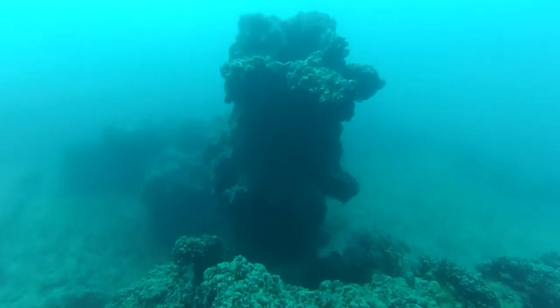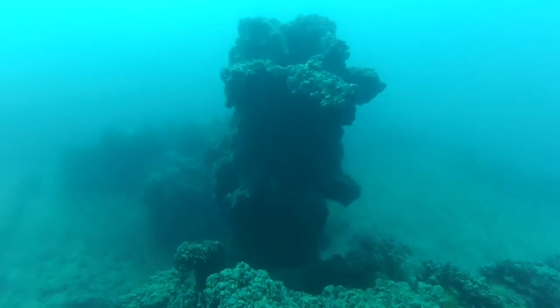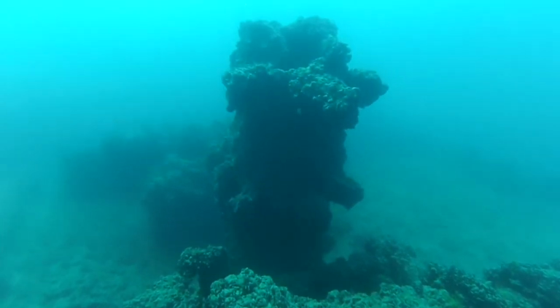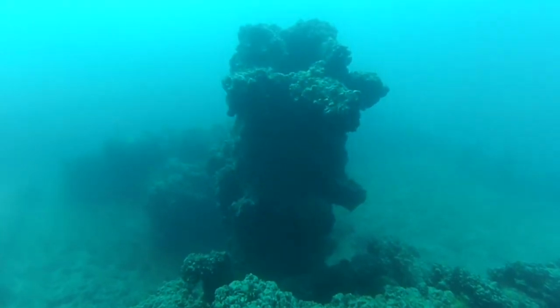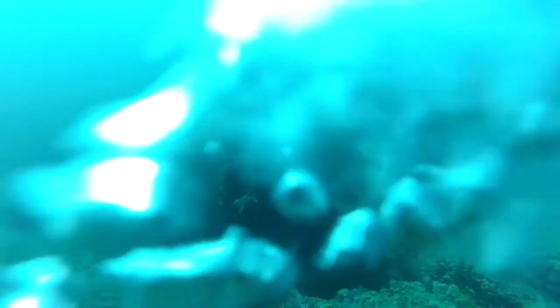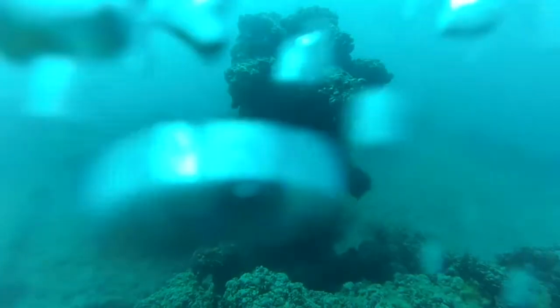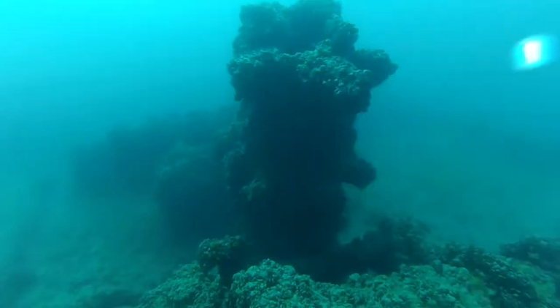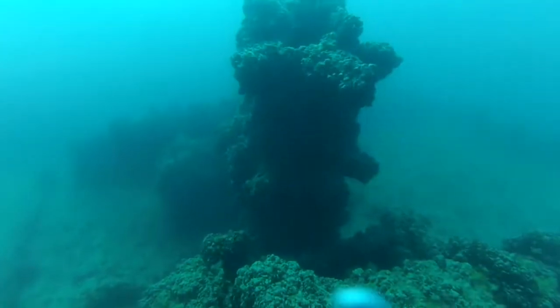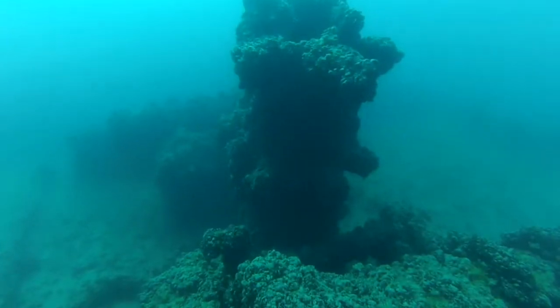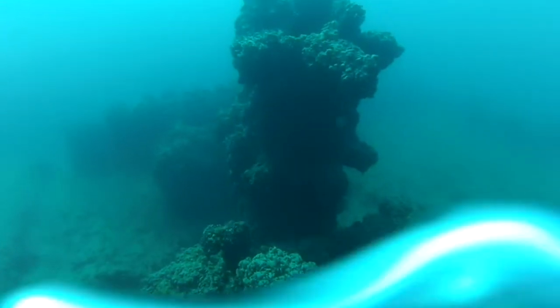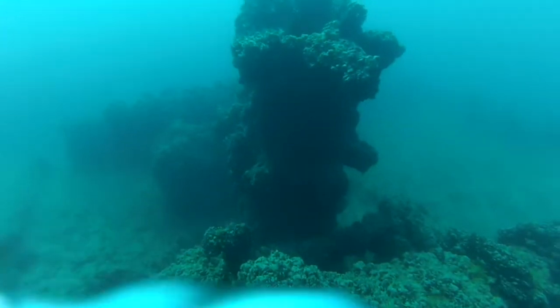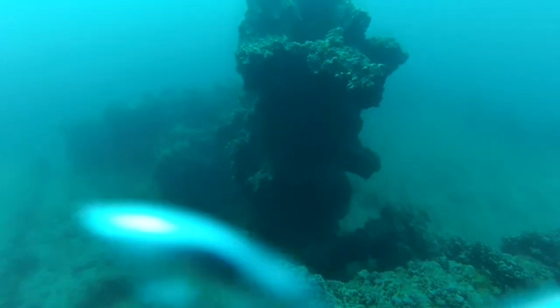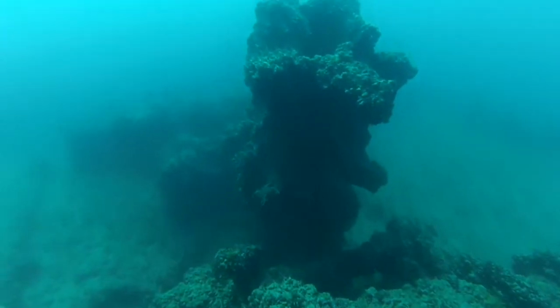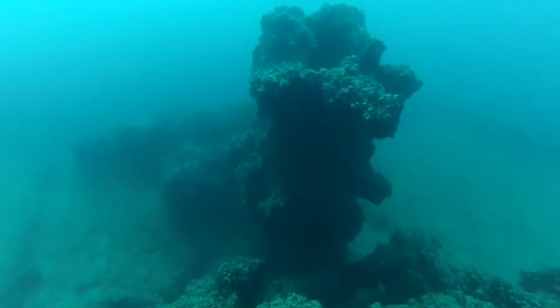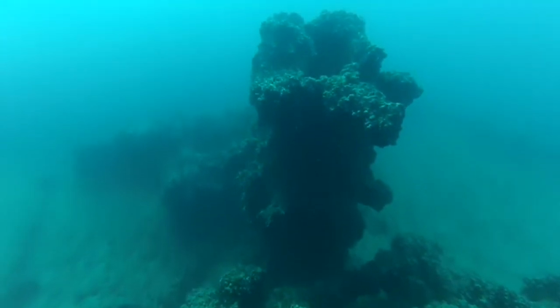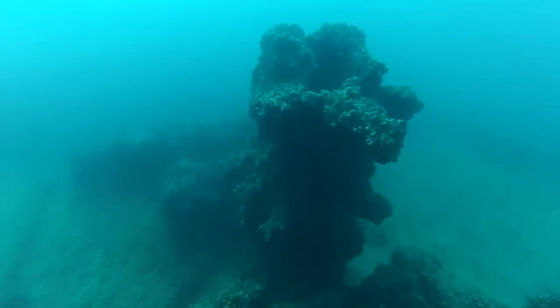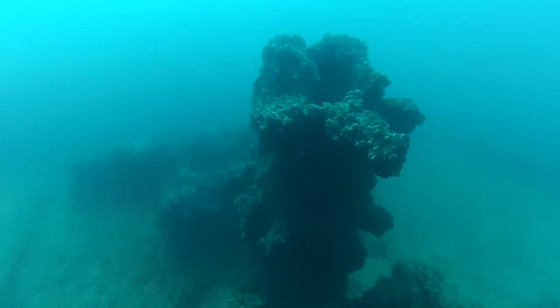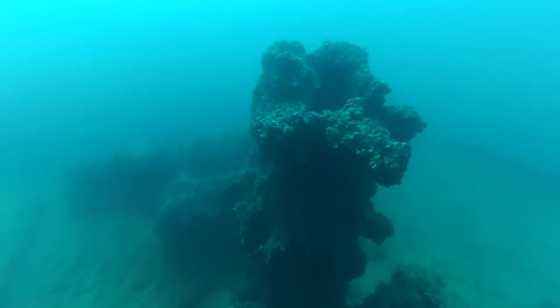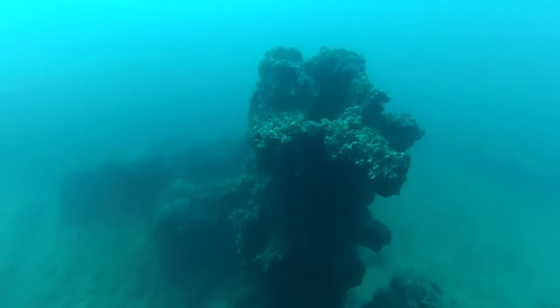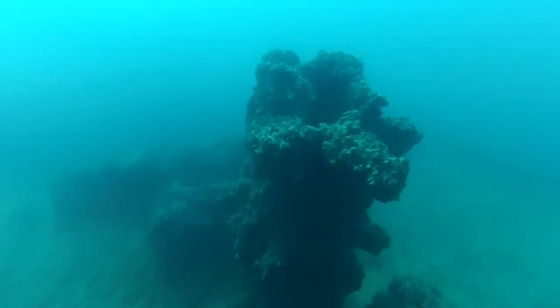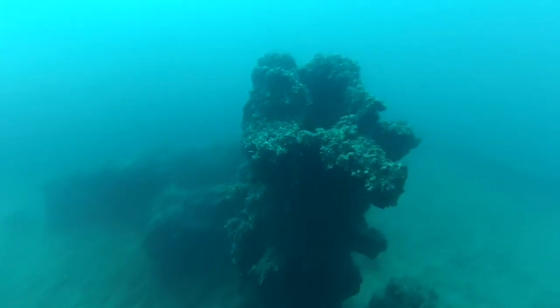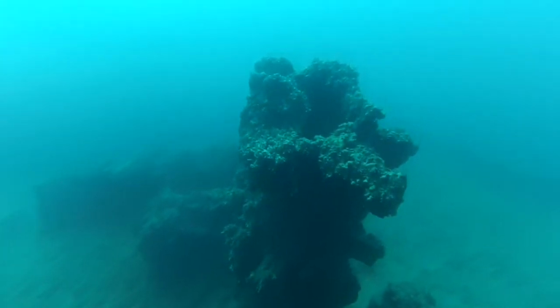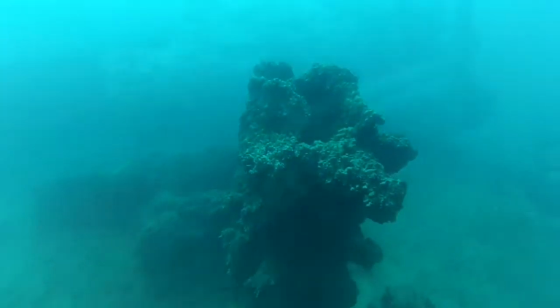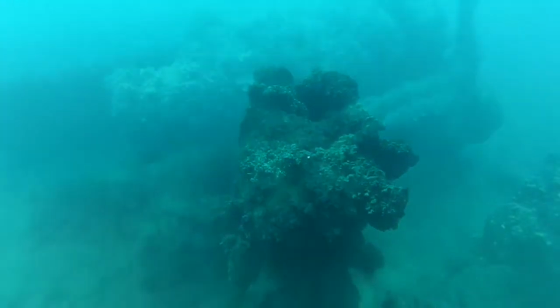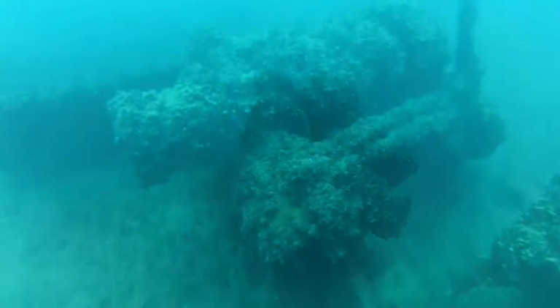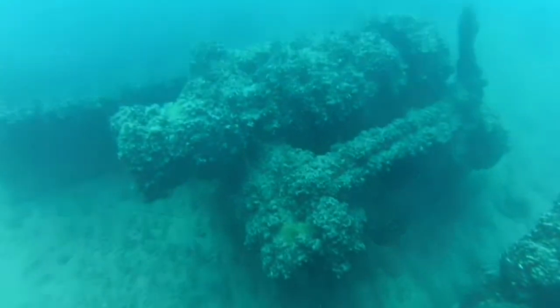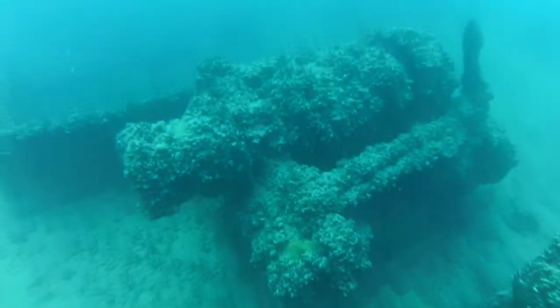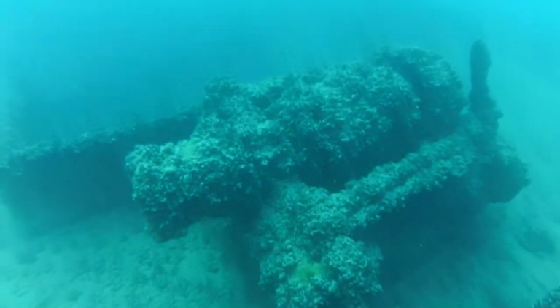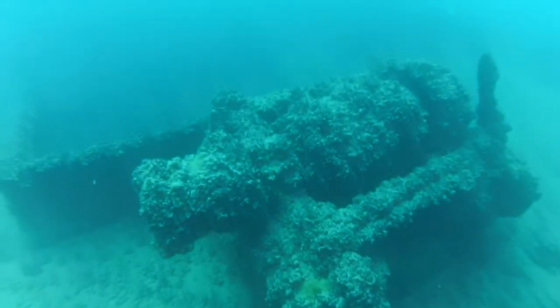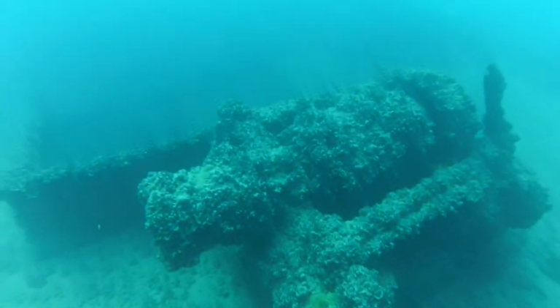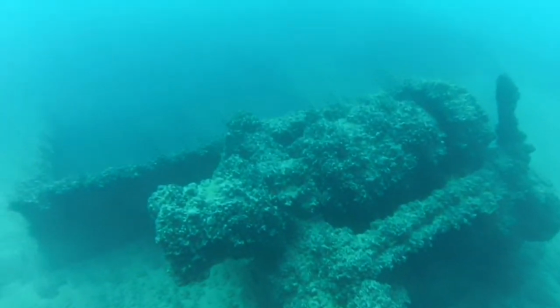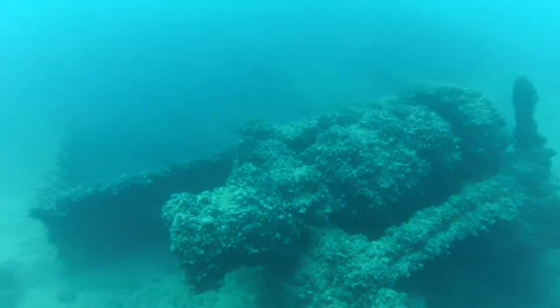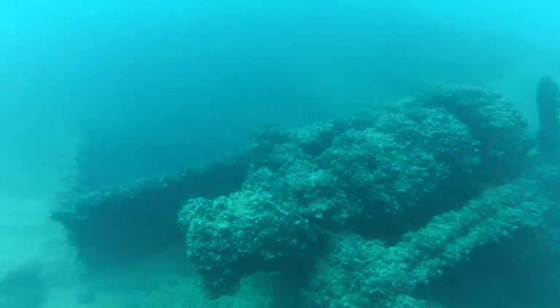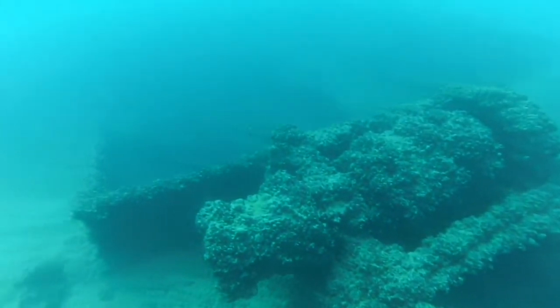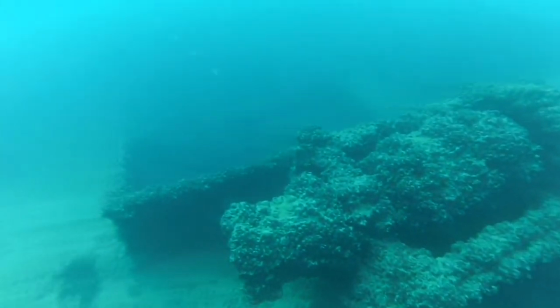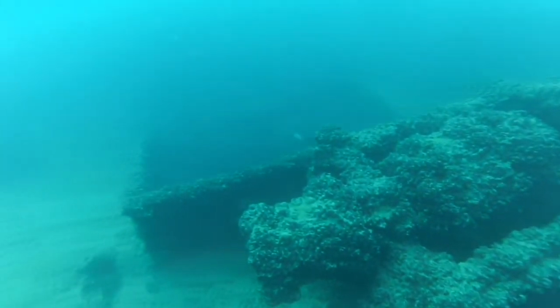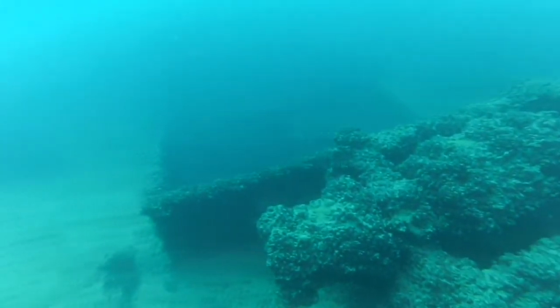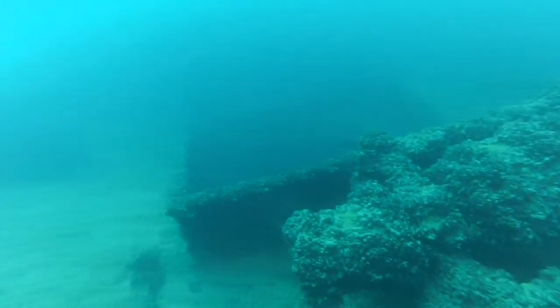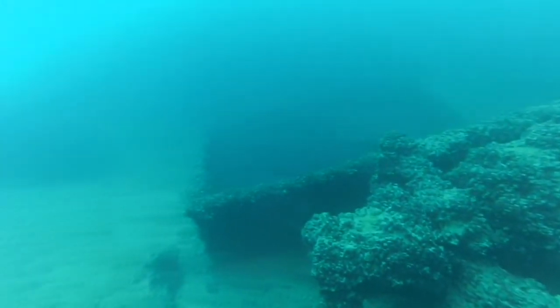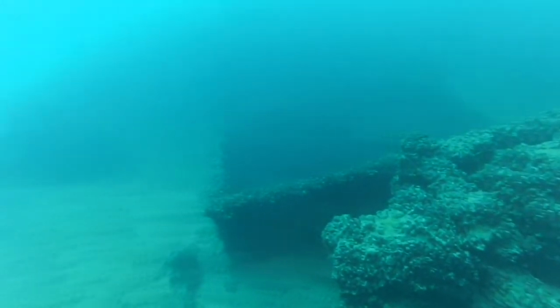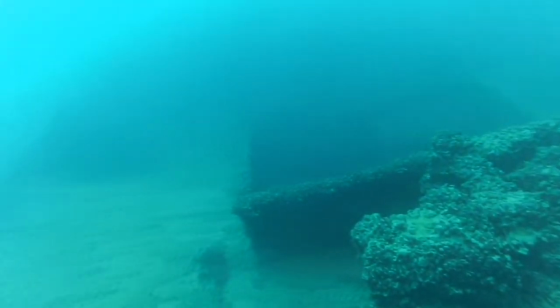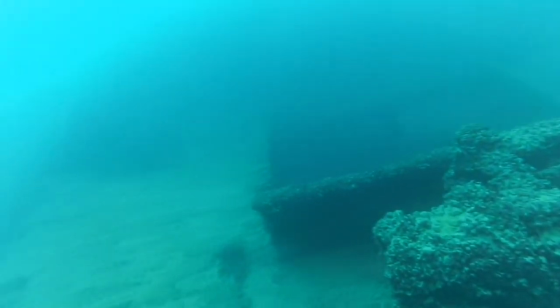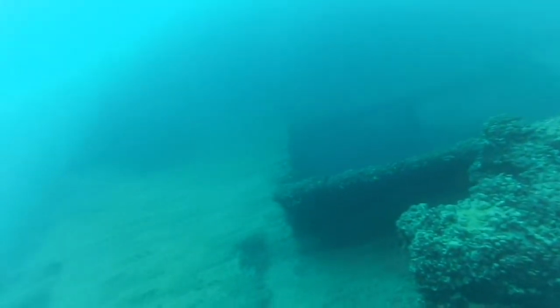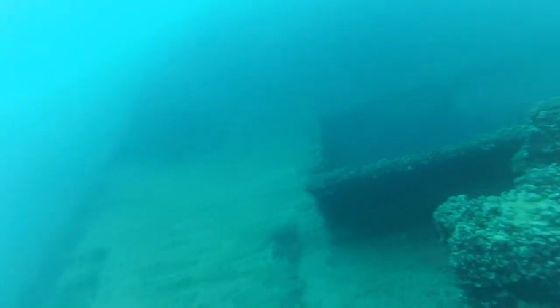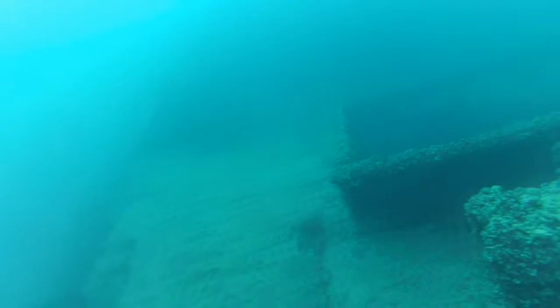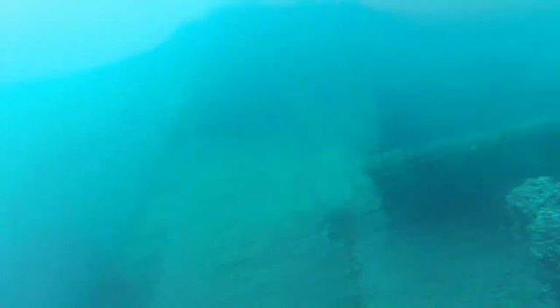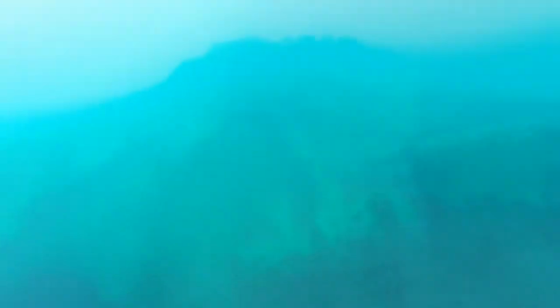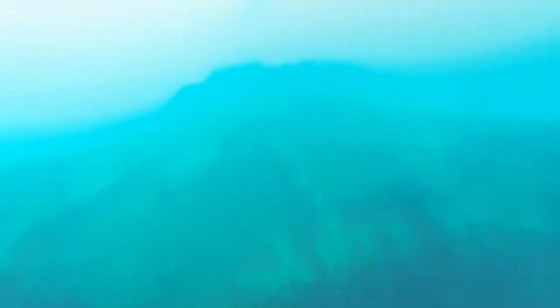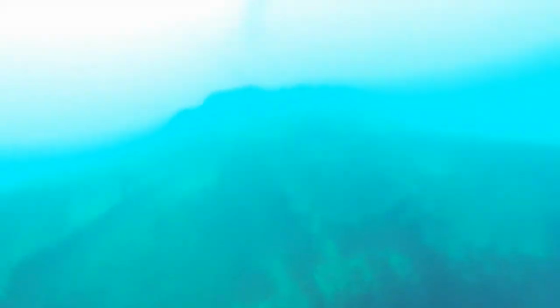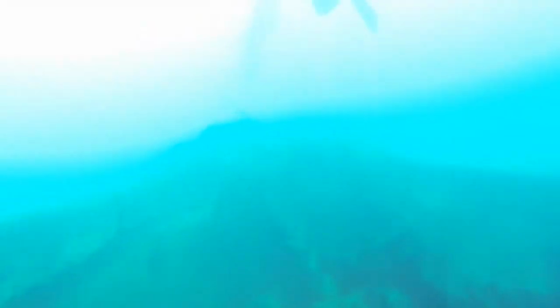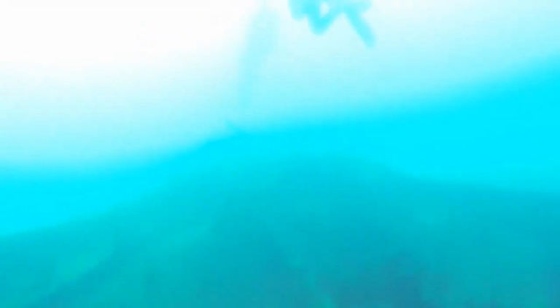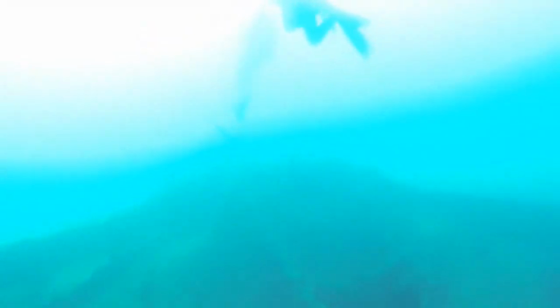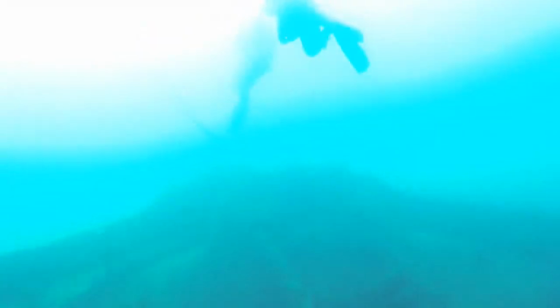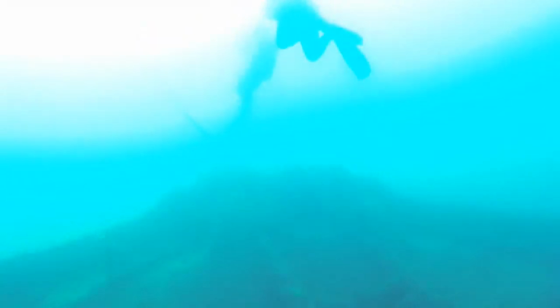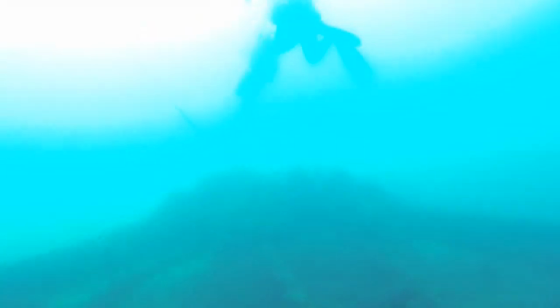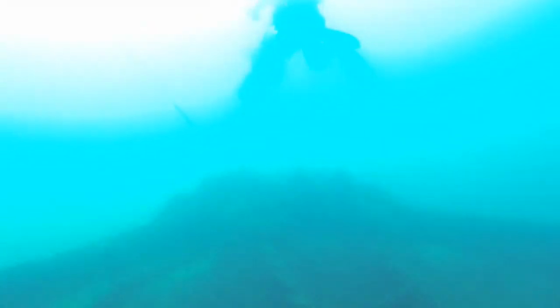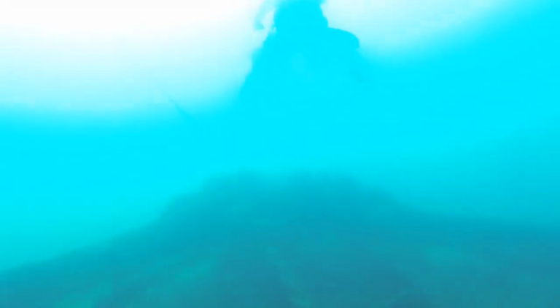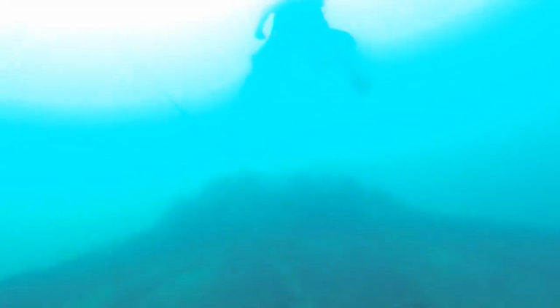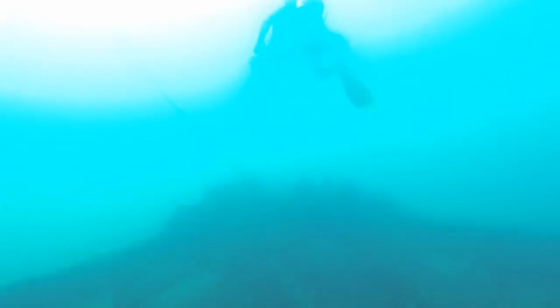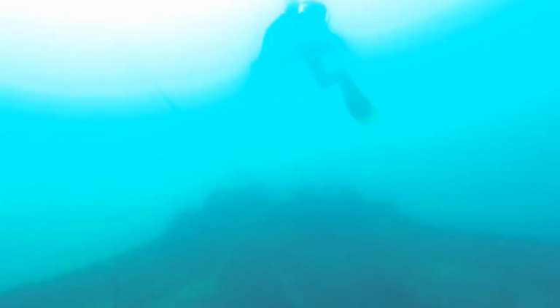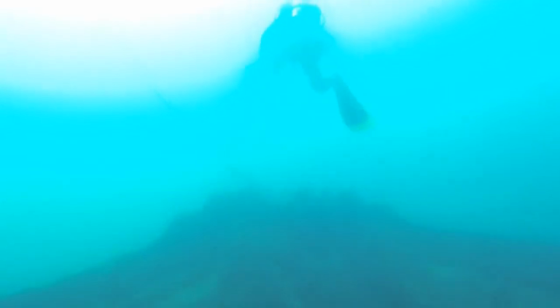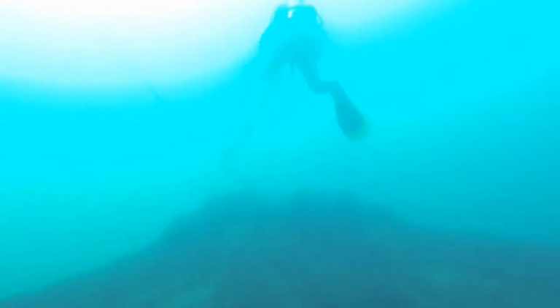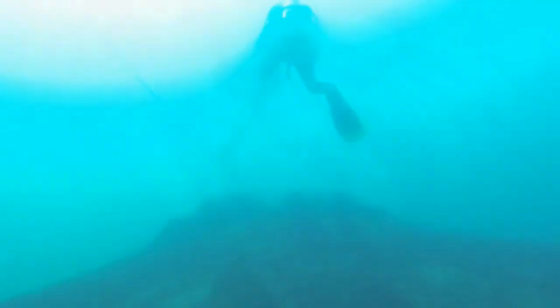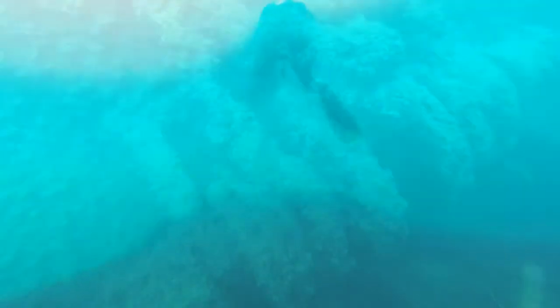Anchors at the bow are a highlight of this wreck. There is also a third anchor near the ship's stern on the main deck.